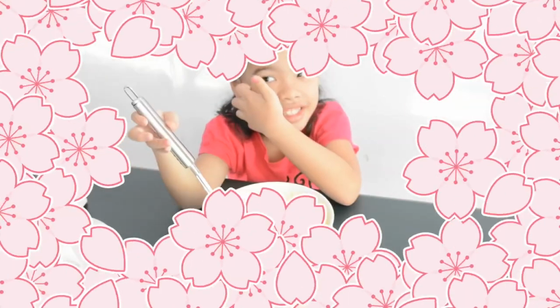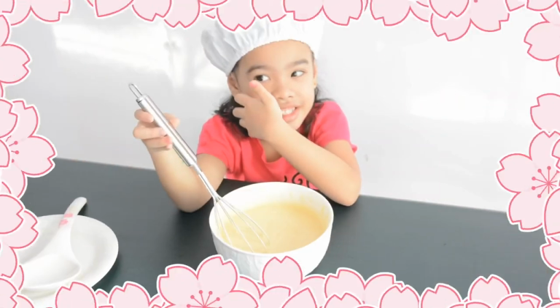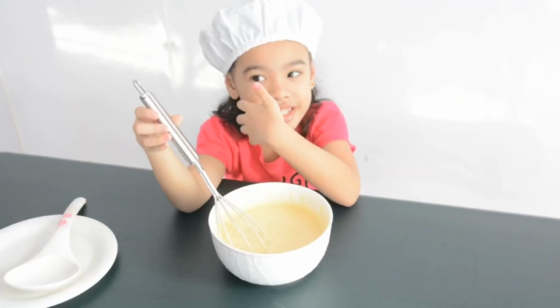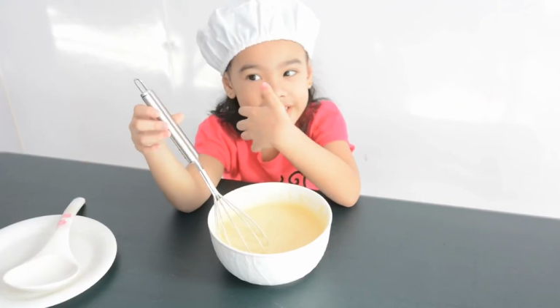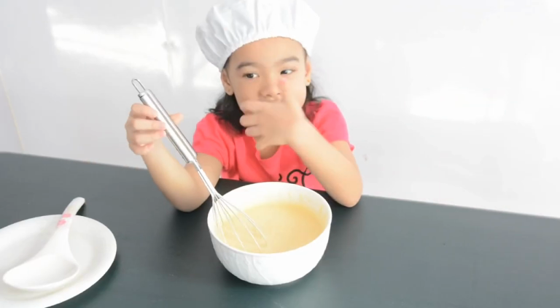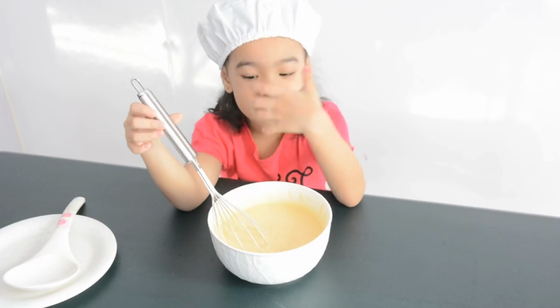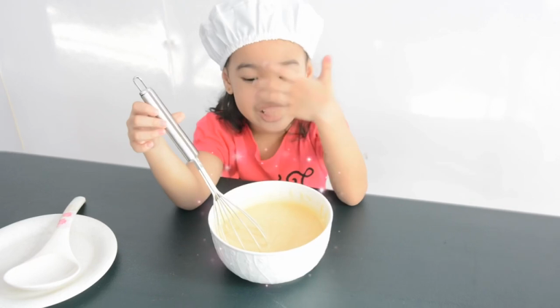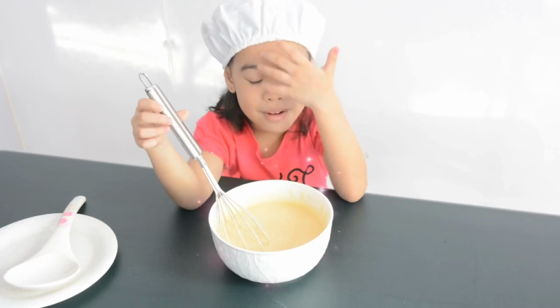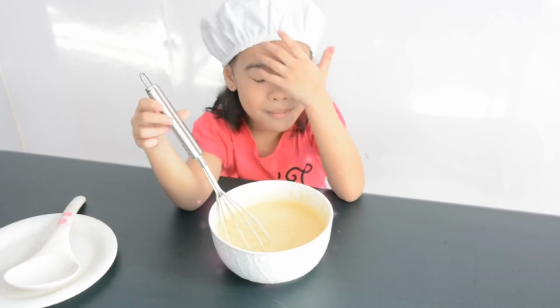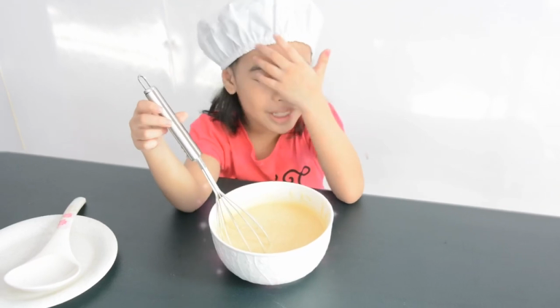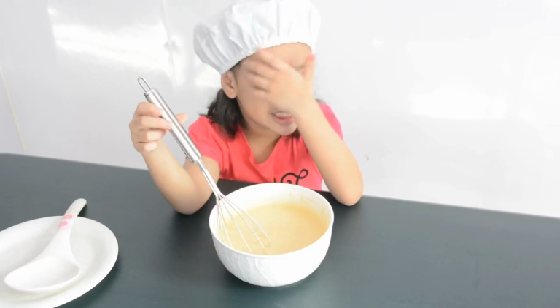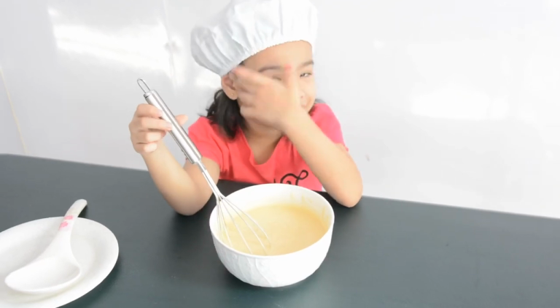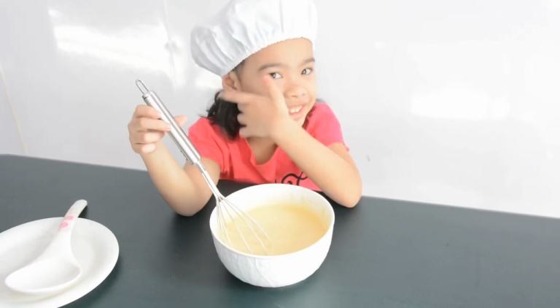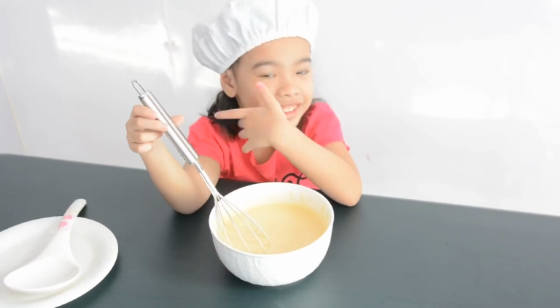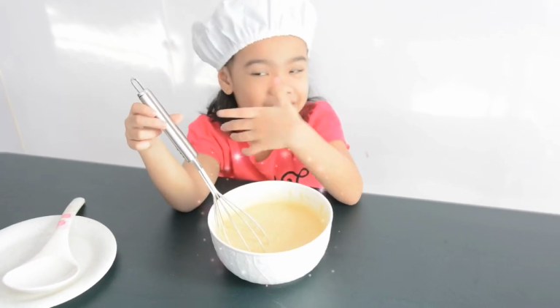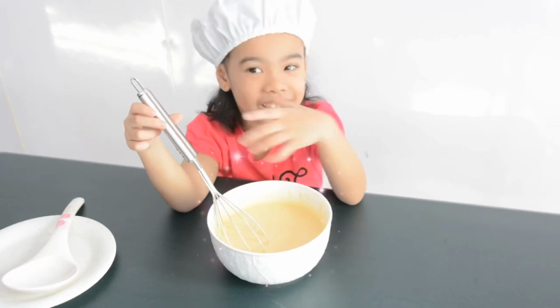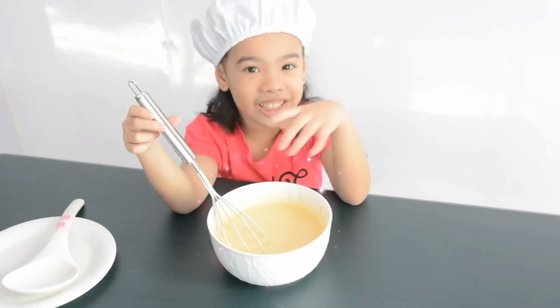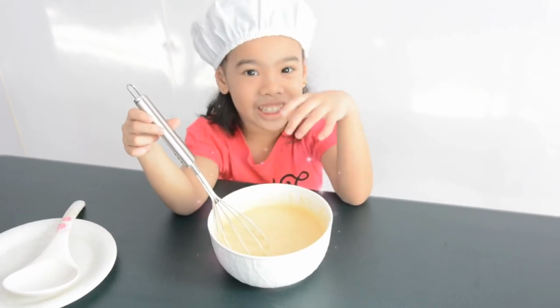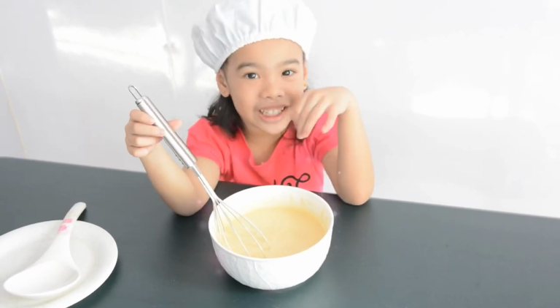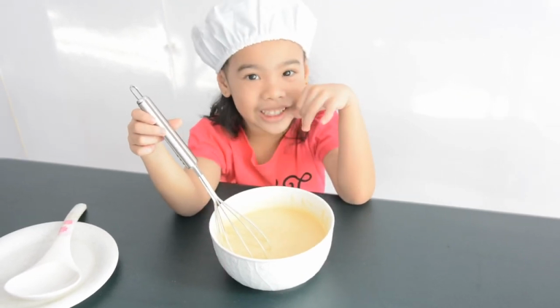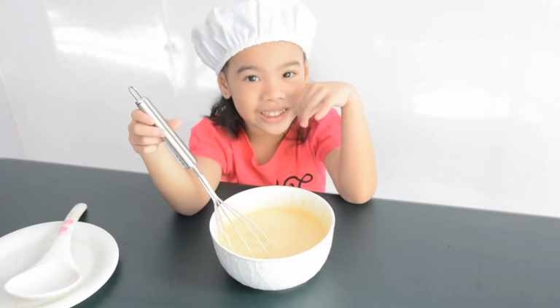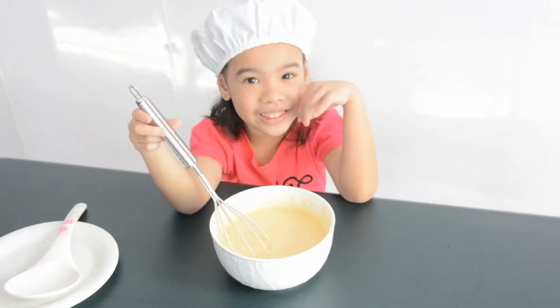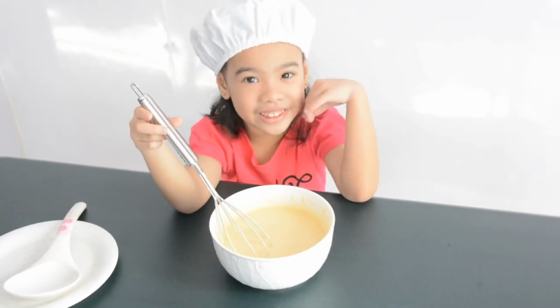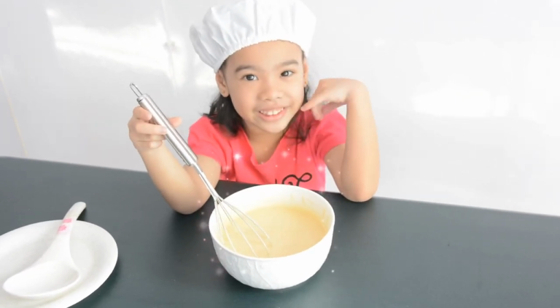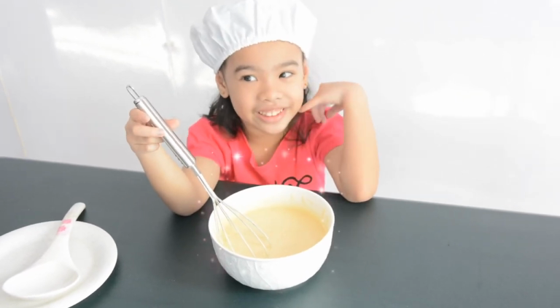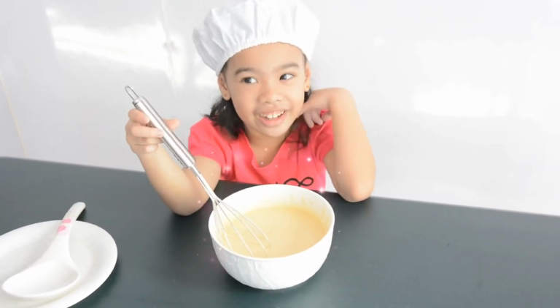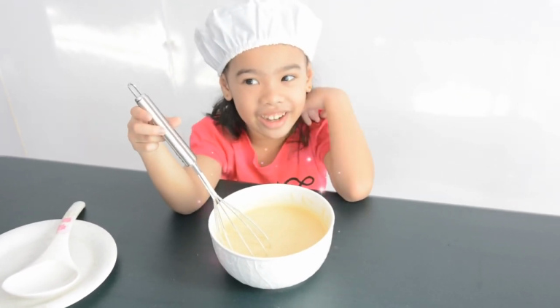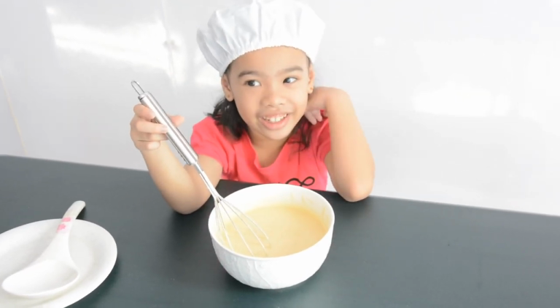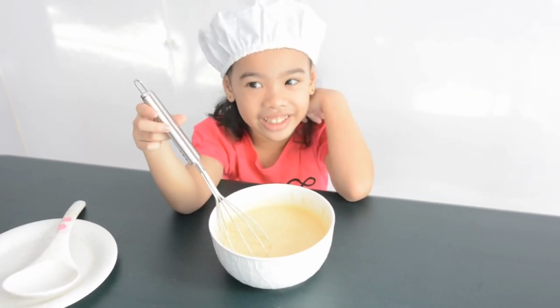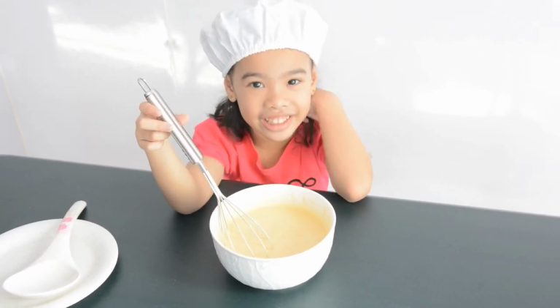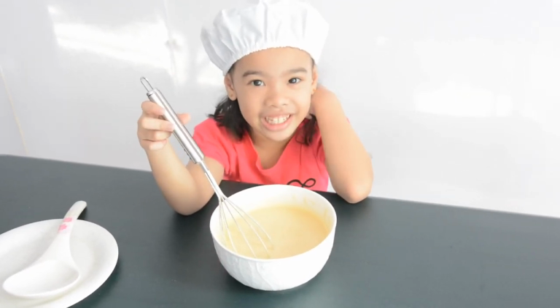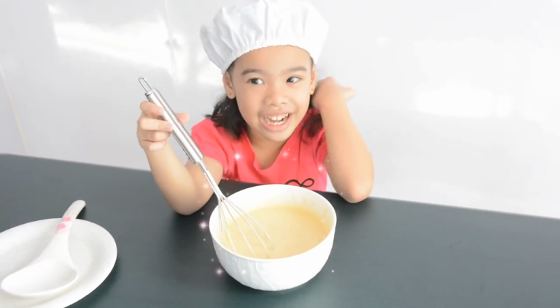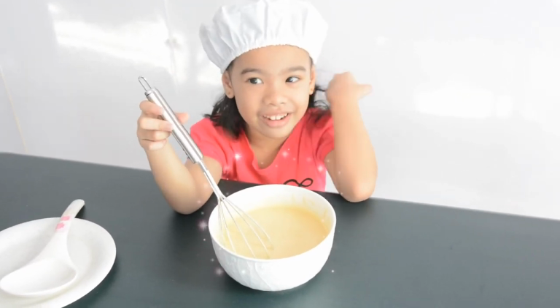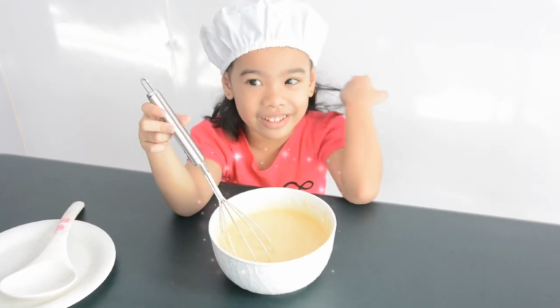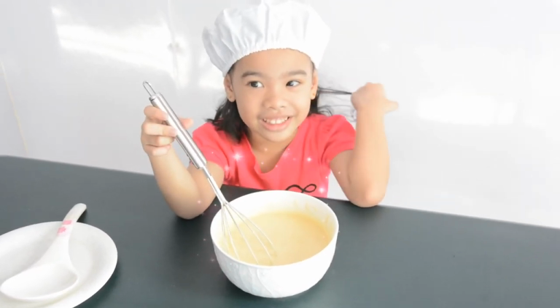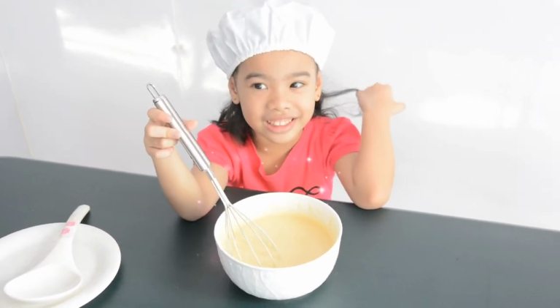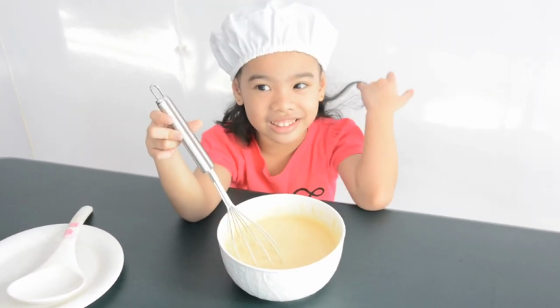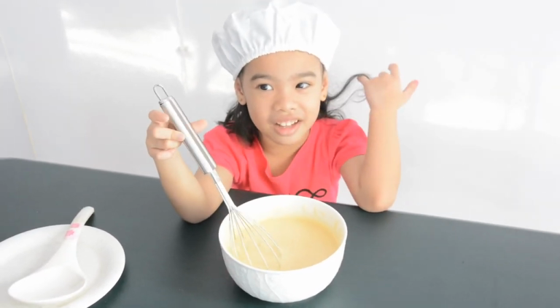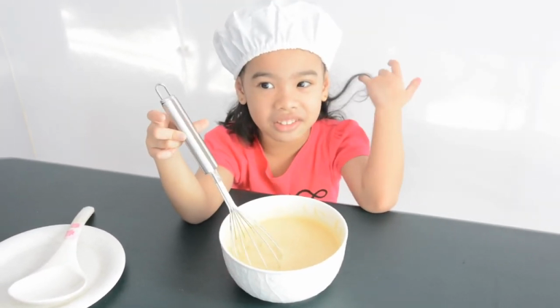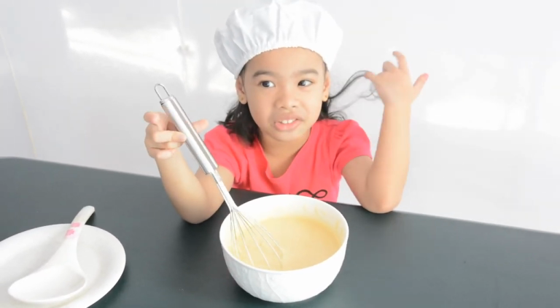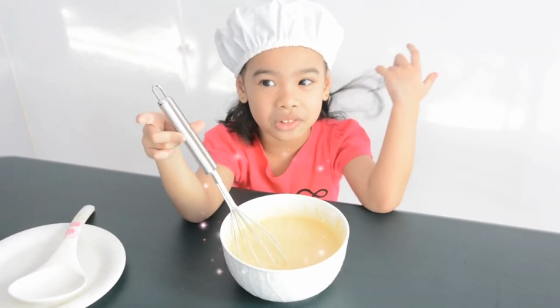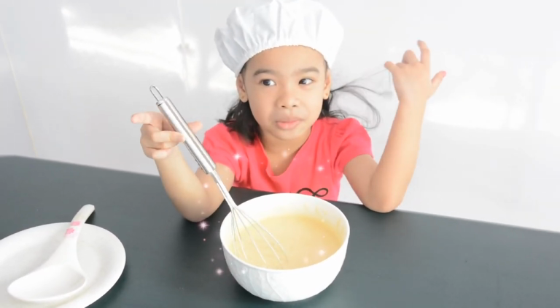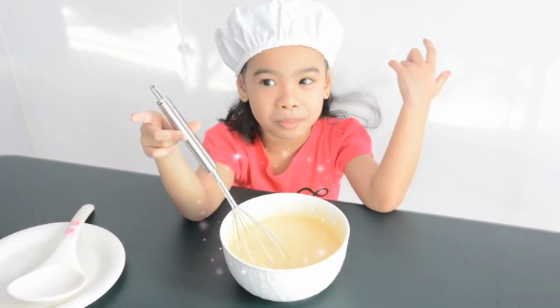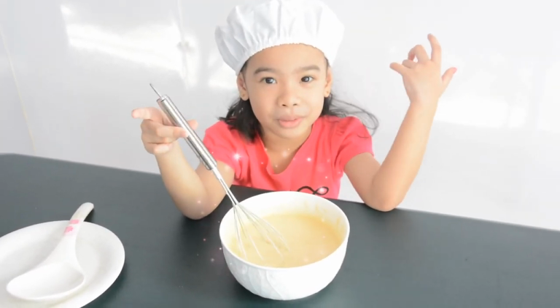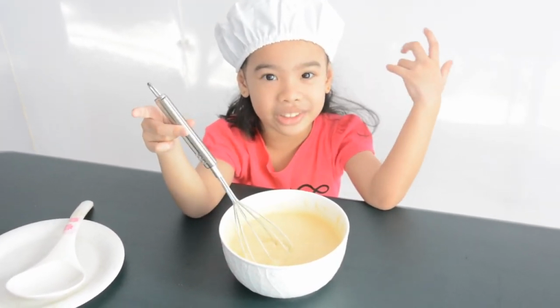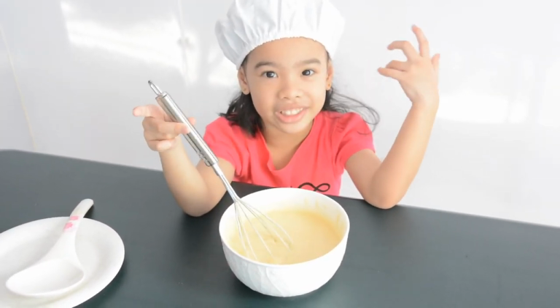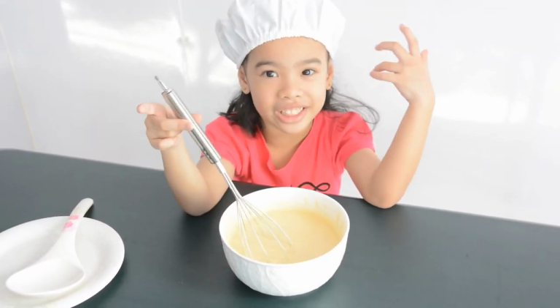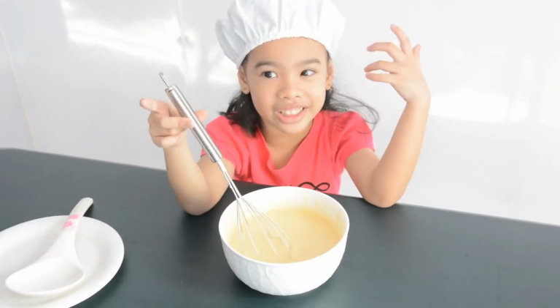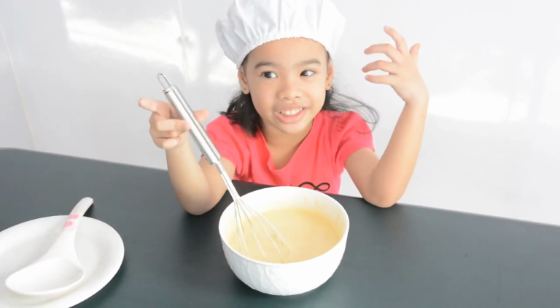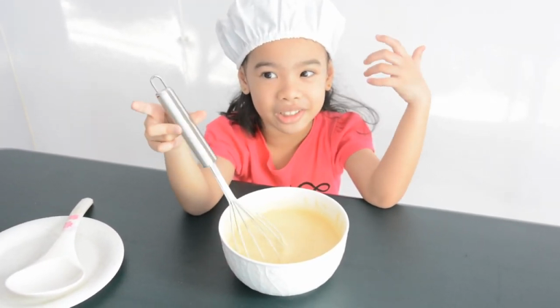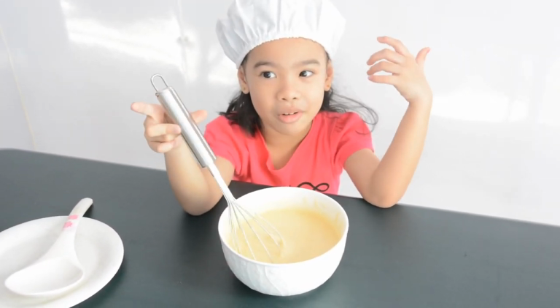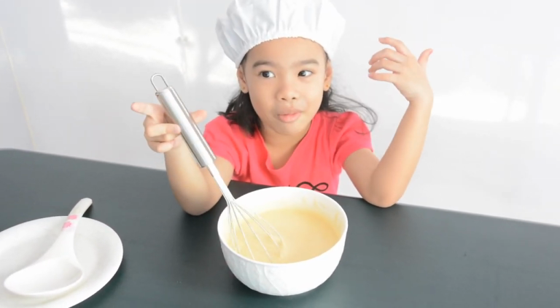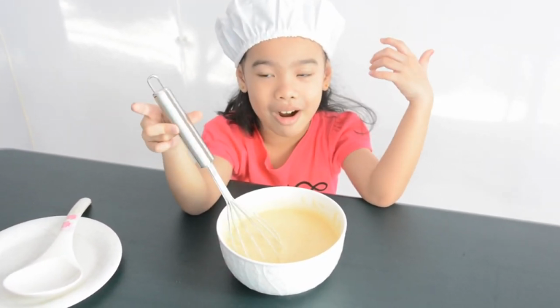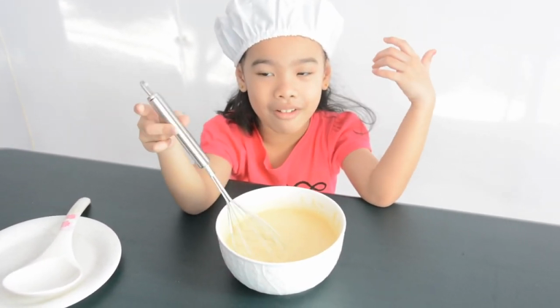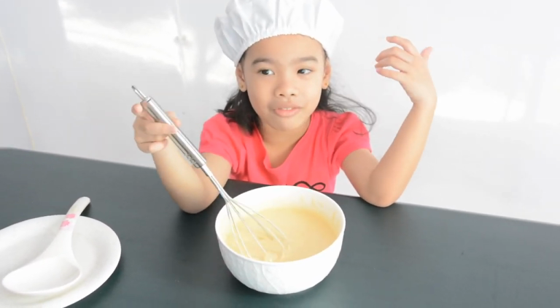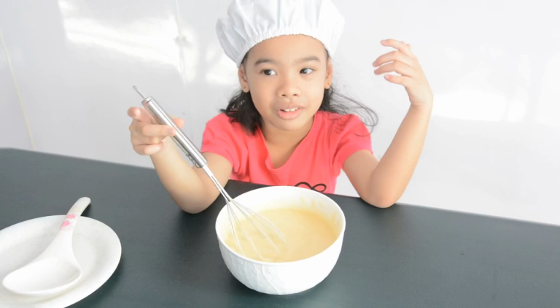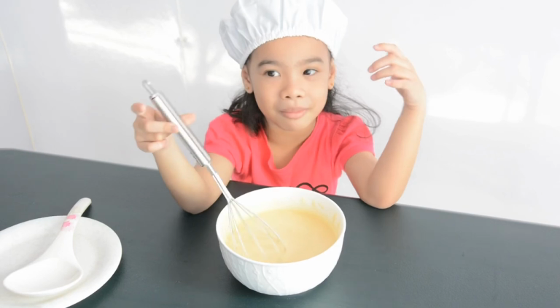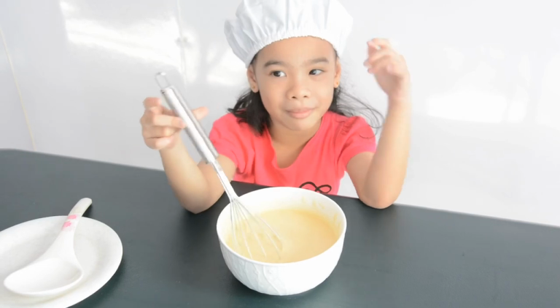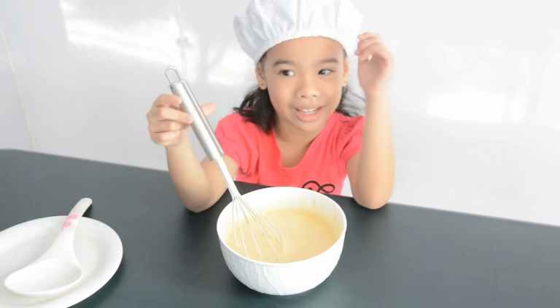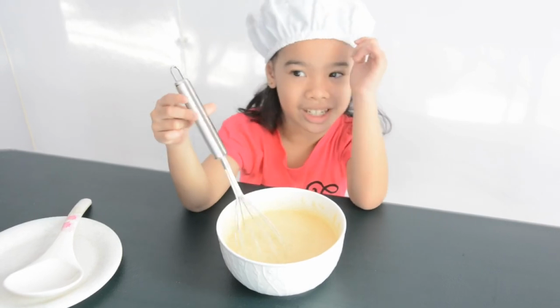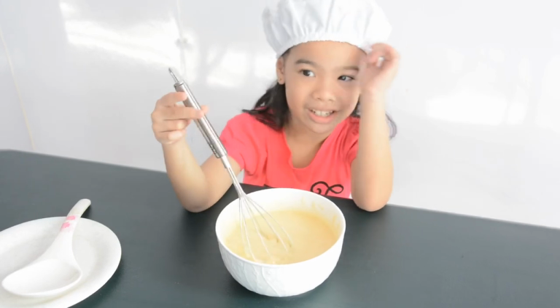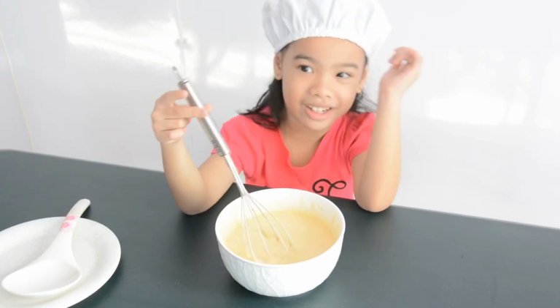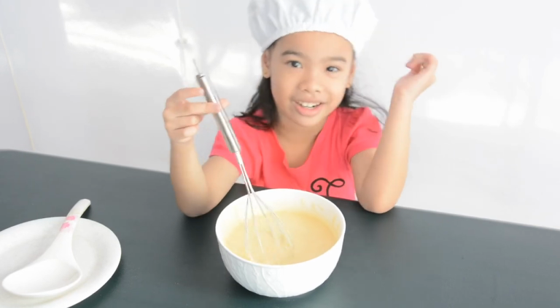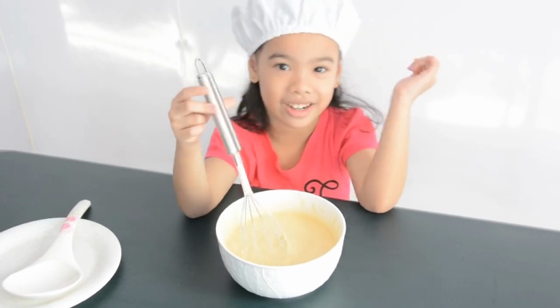The mixture is done. Now it's time to put in the waffle maker.